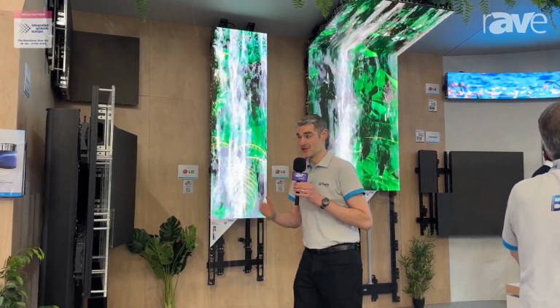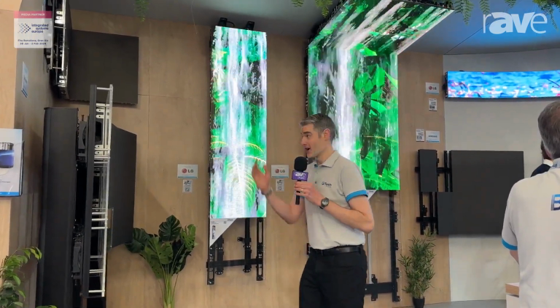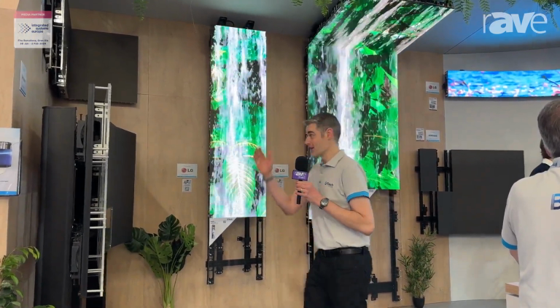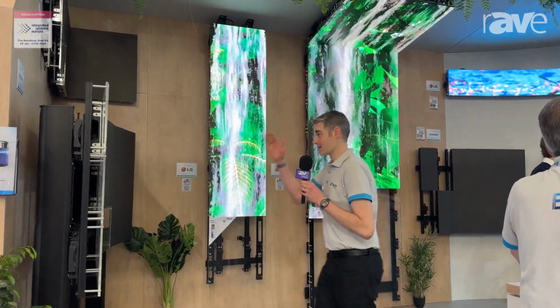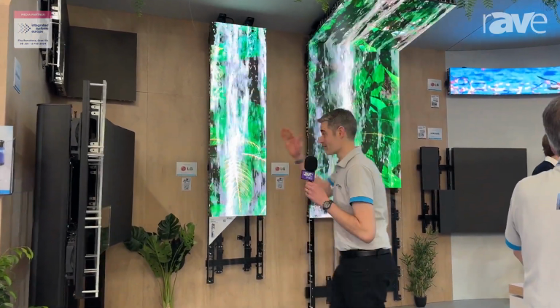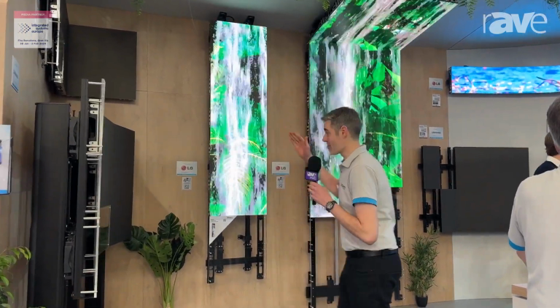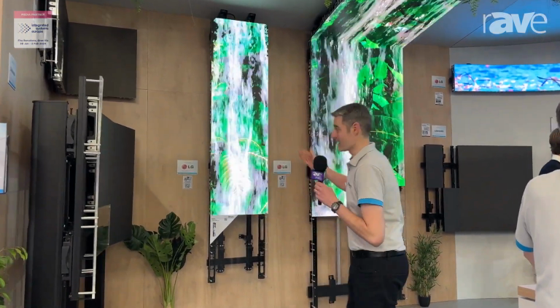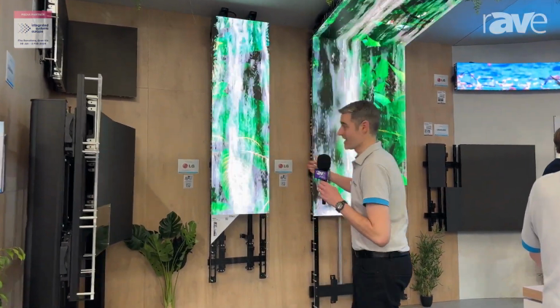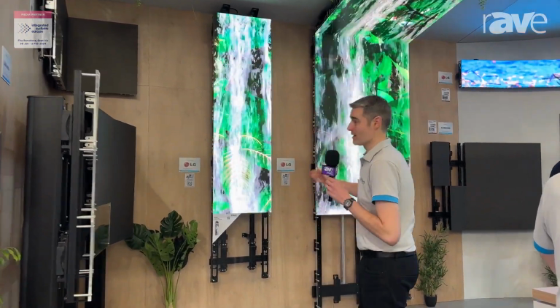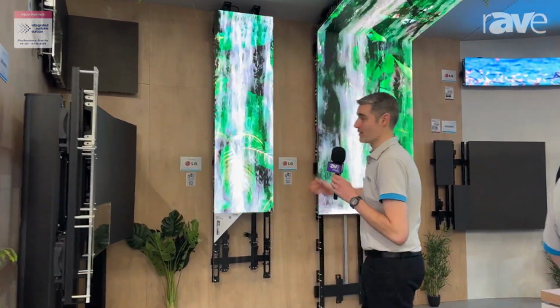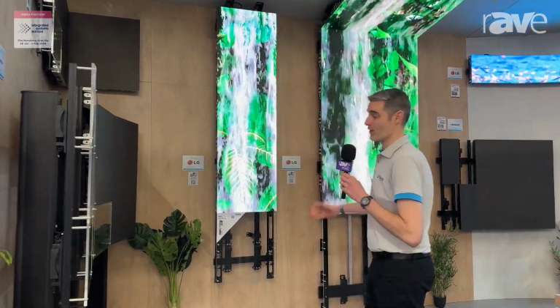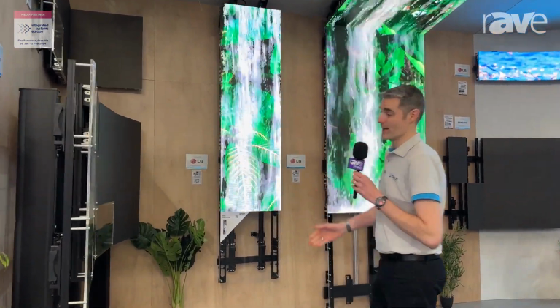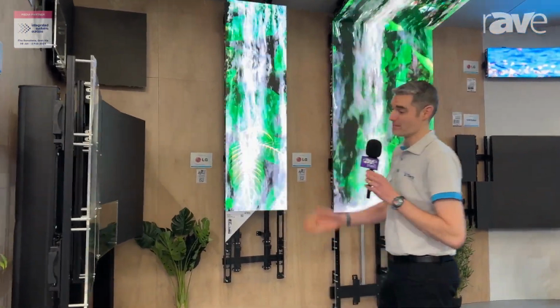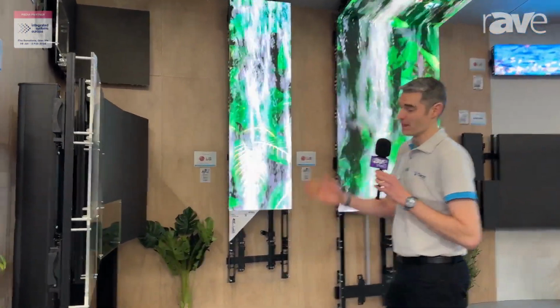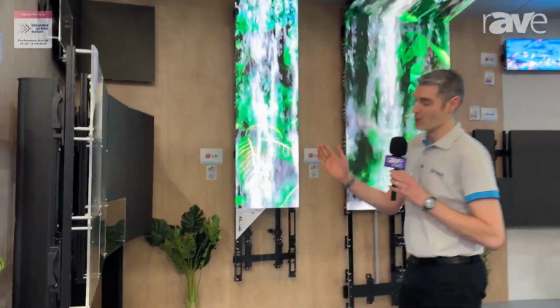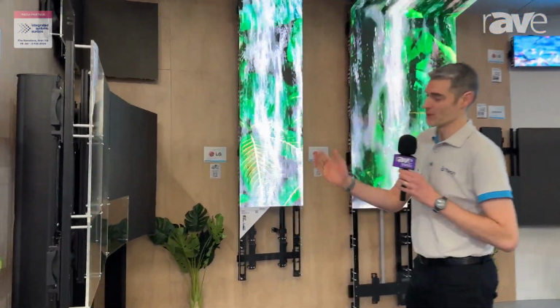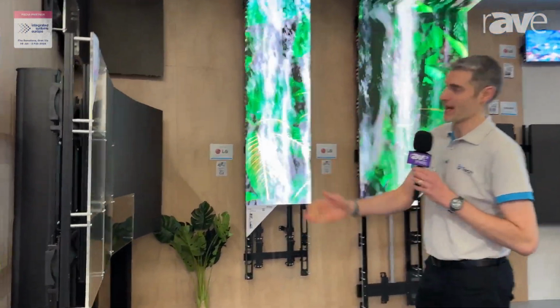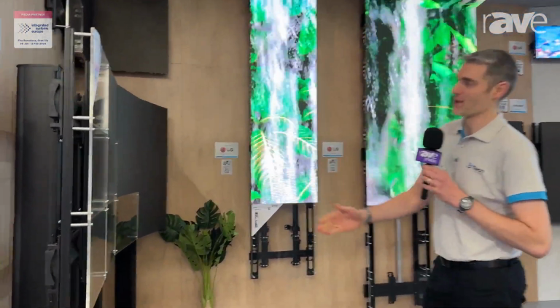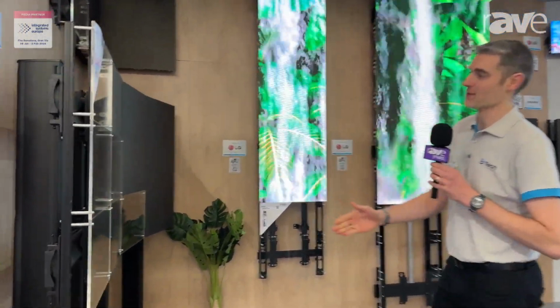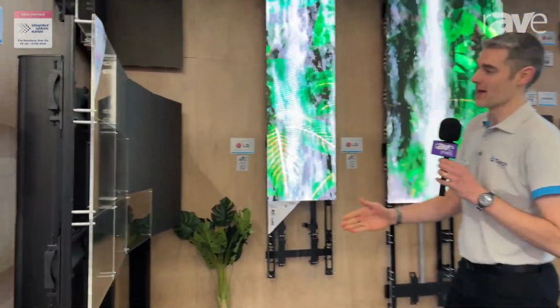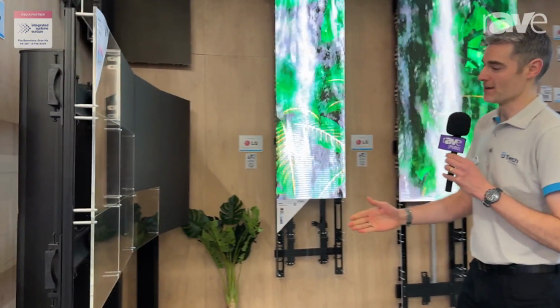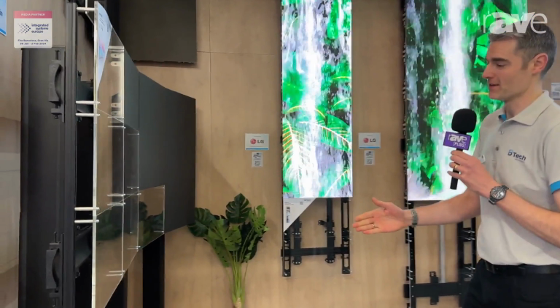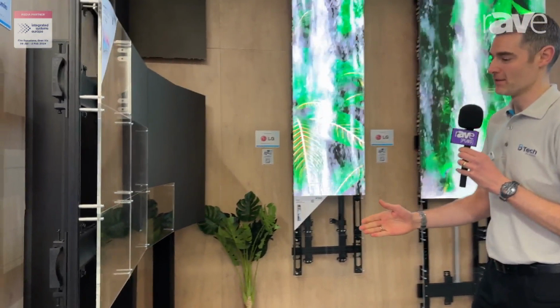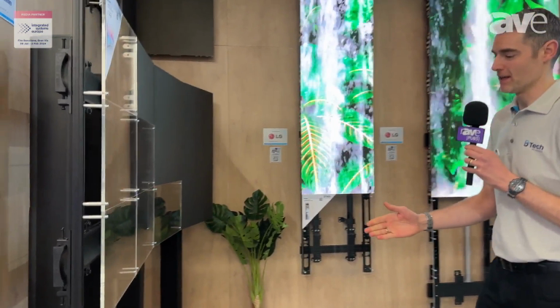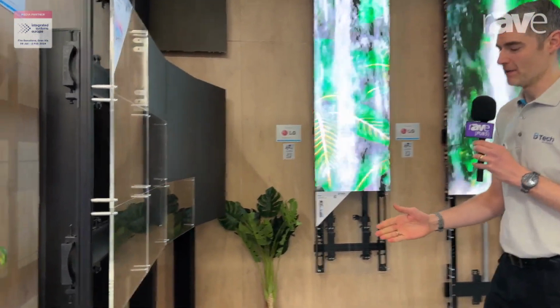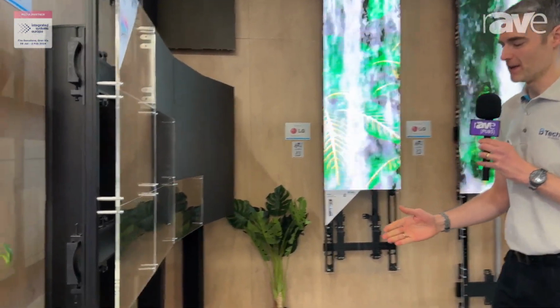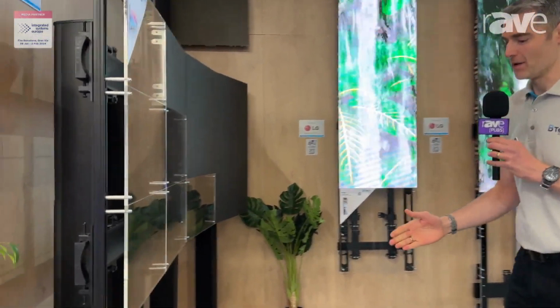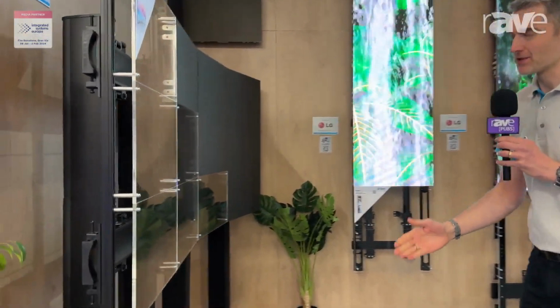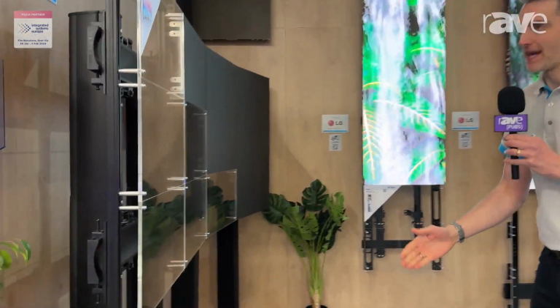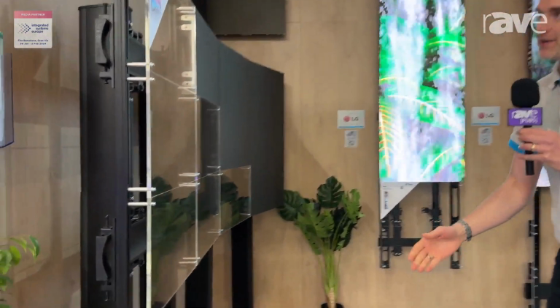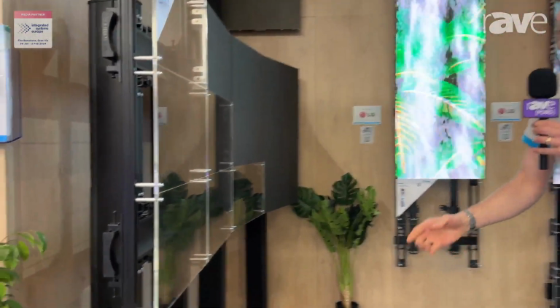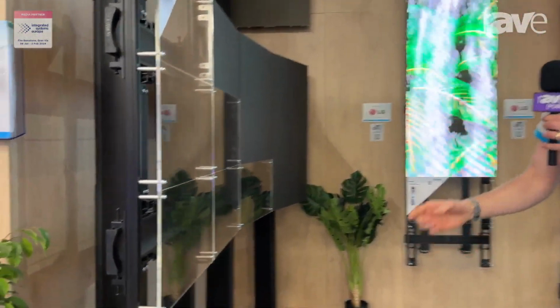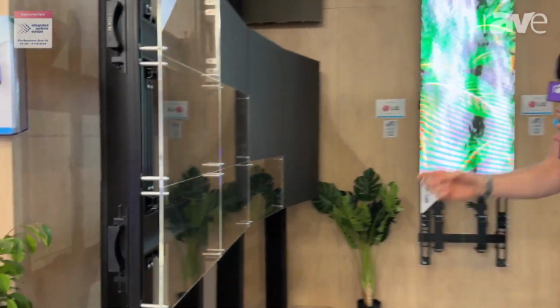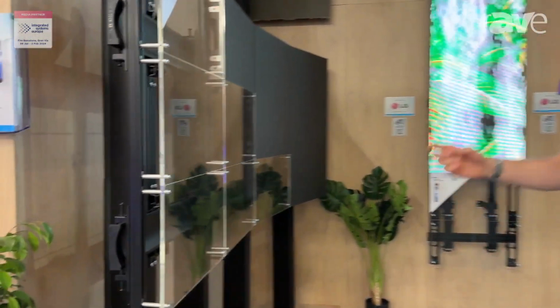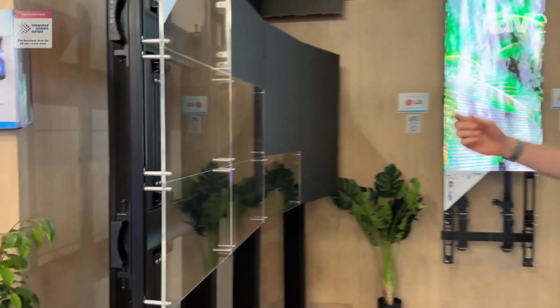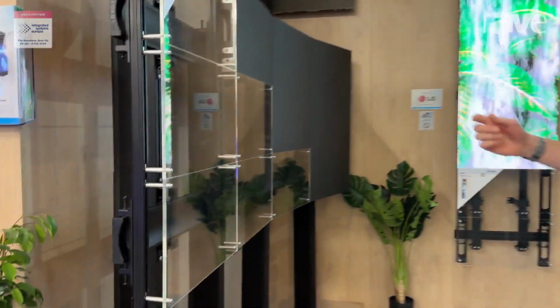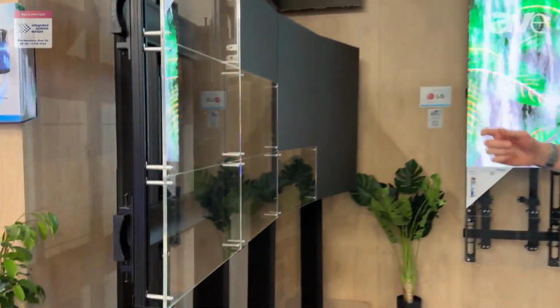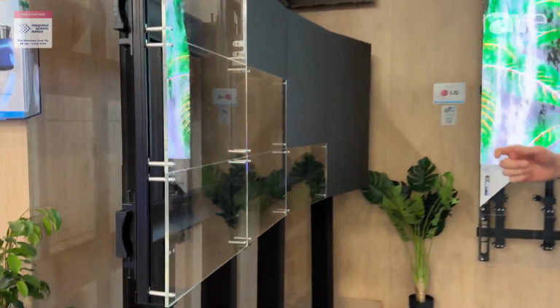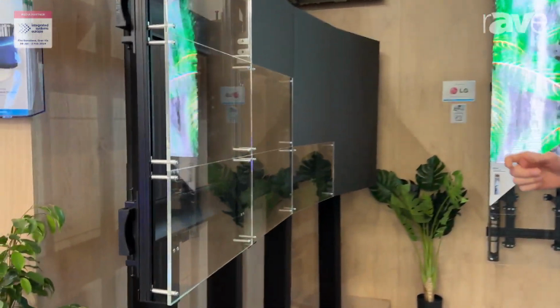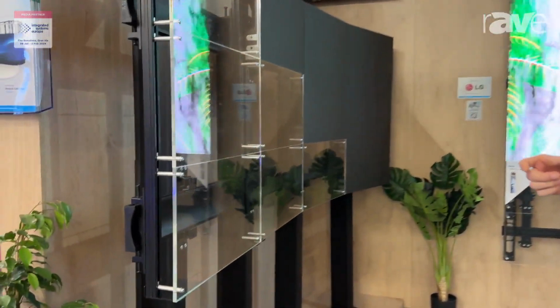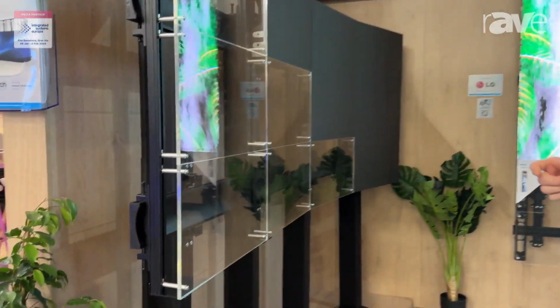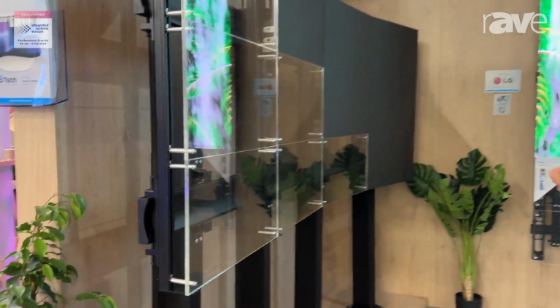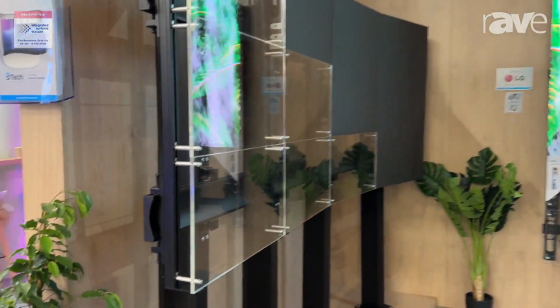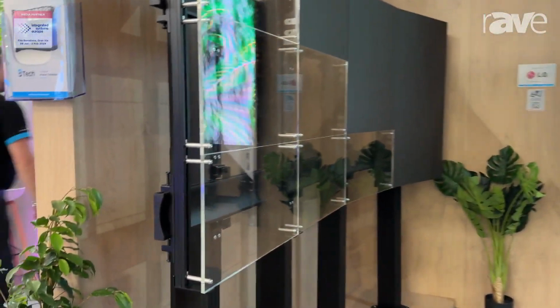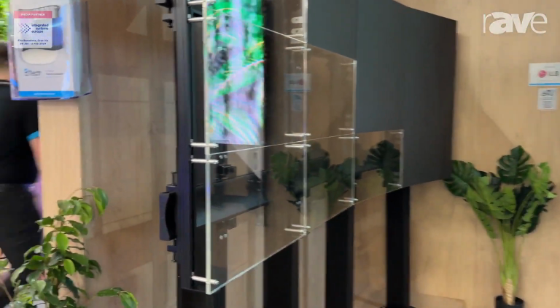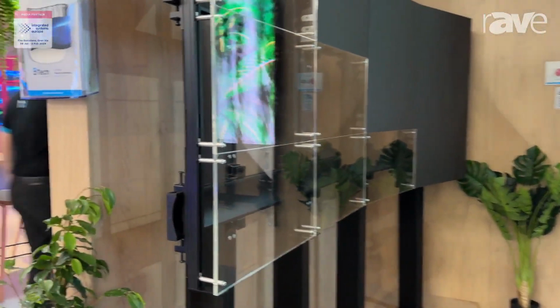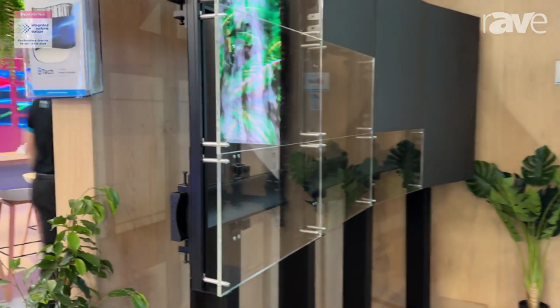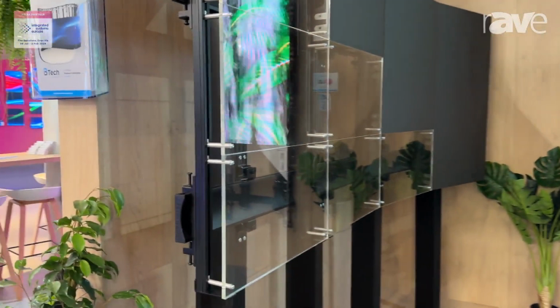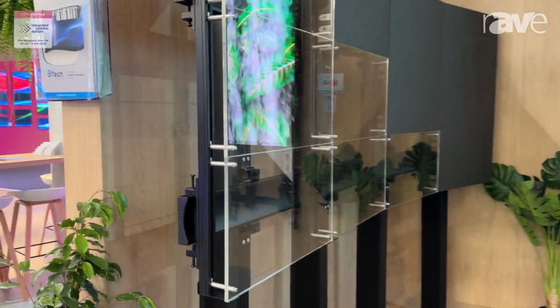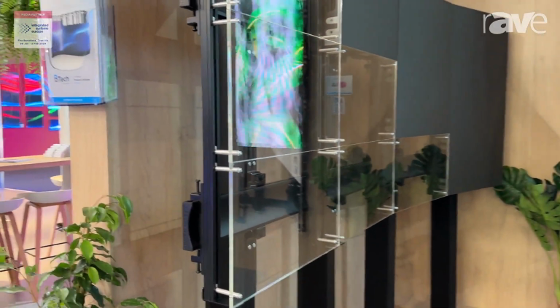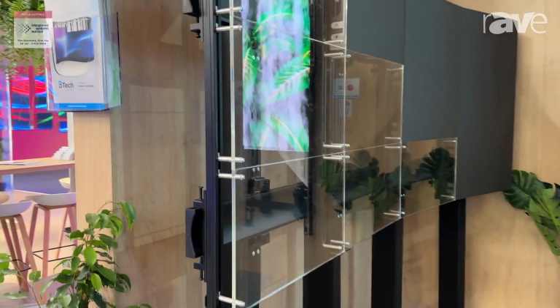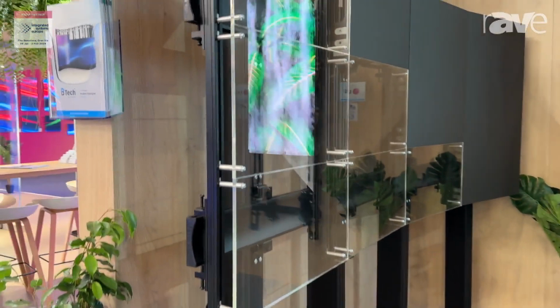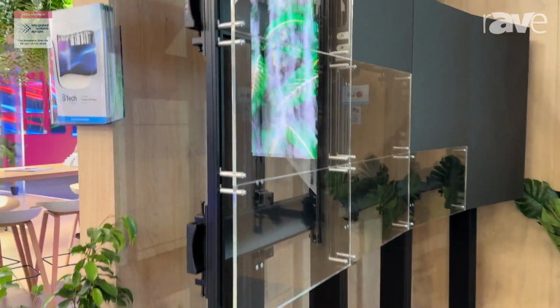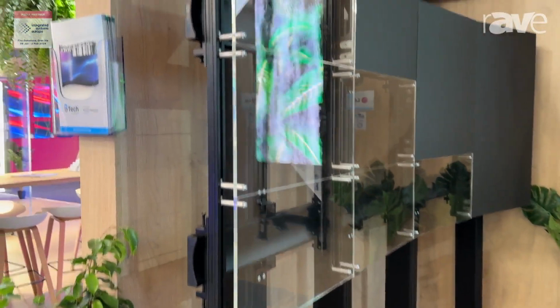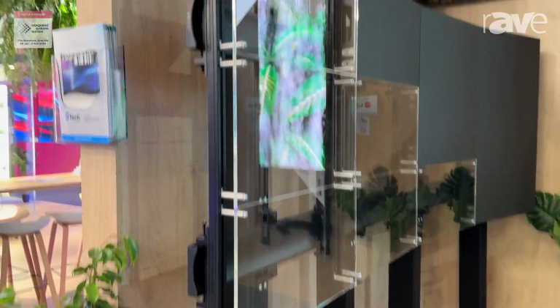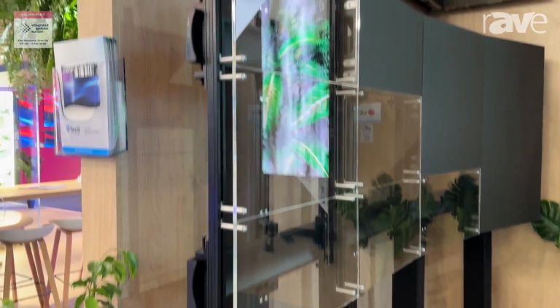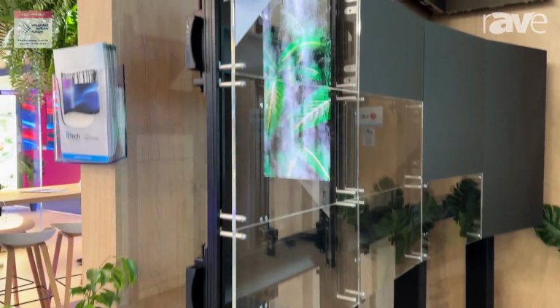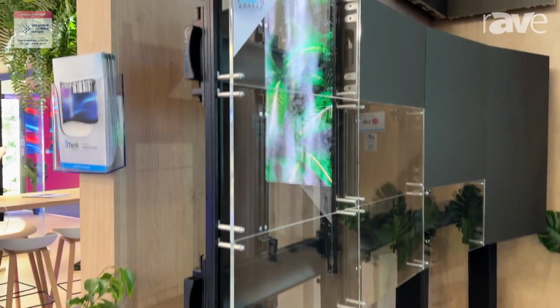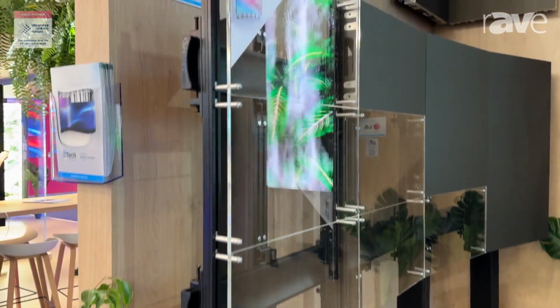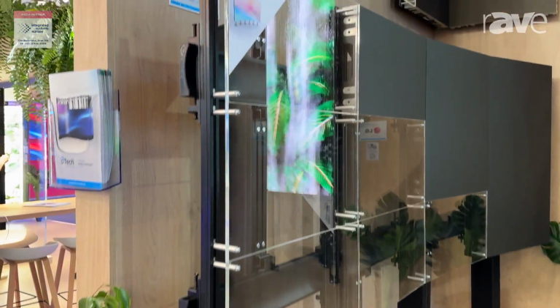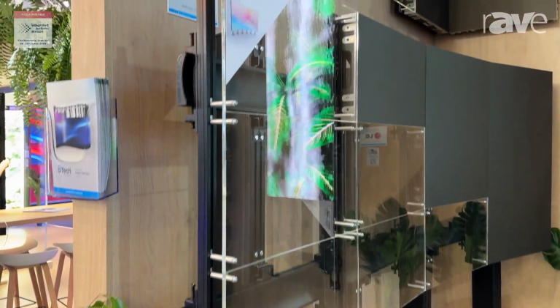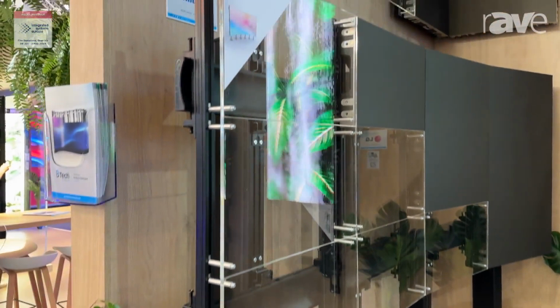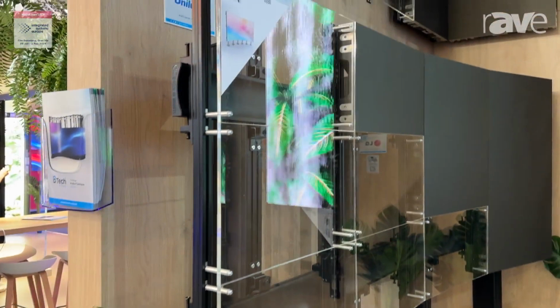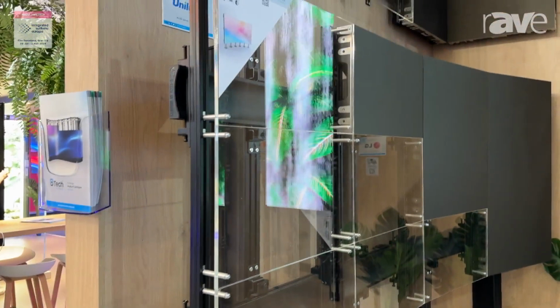Starting right here, we've got a bolt-down video stand. This is our BT9375, and this is a curved stand.